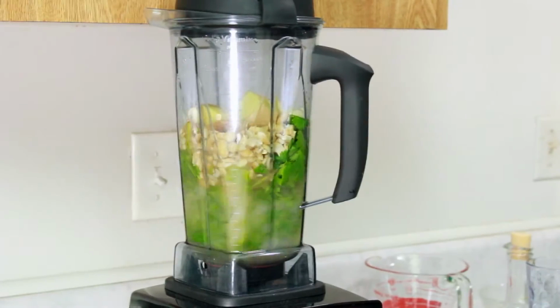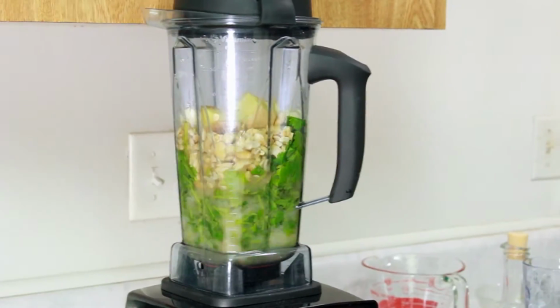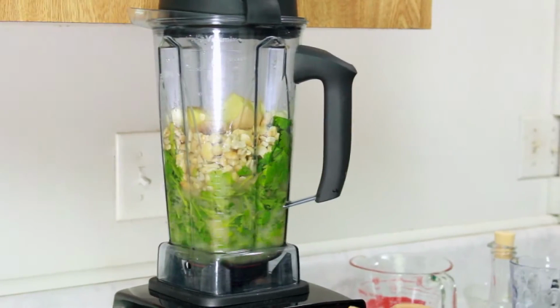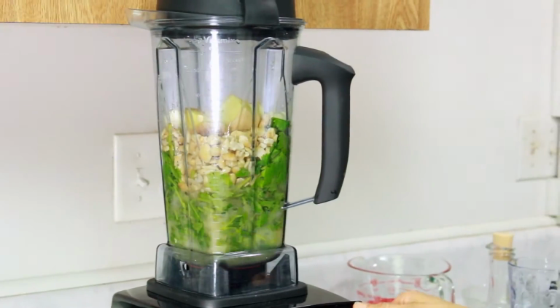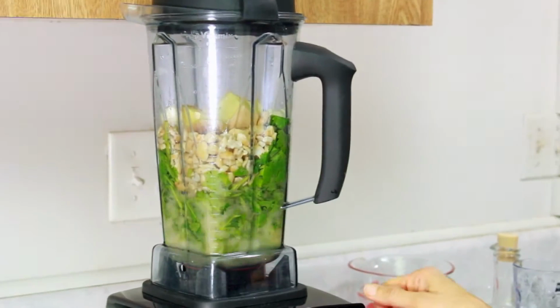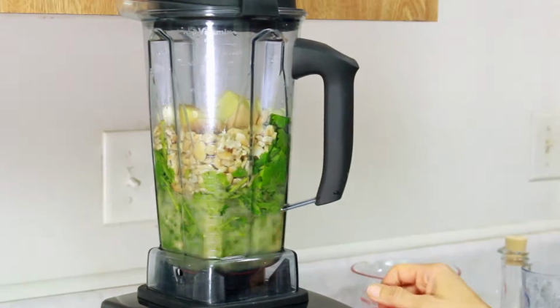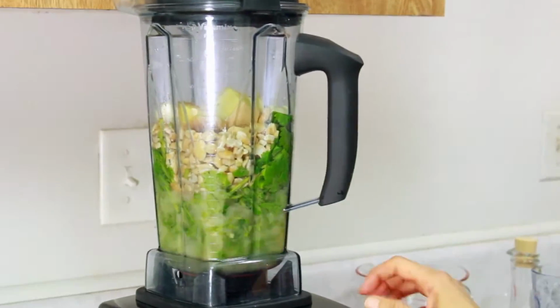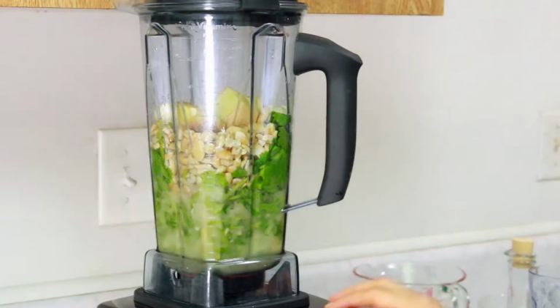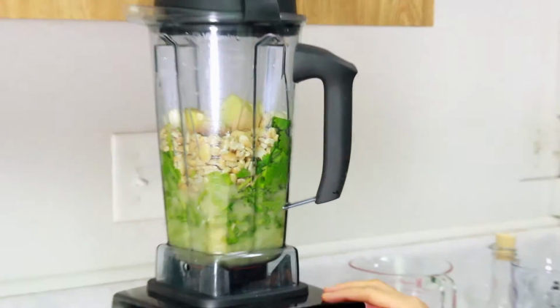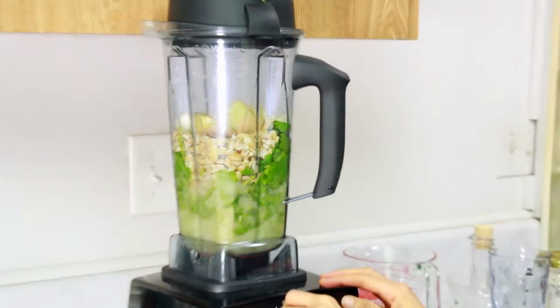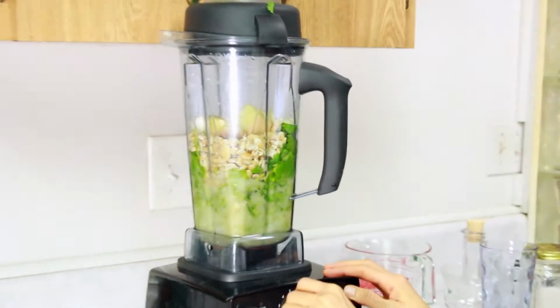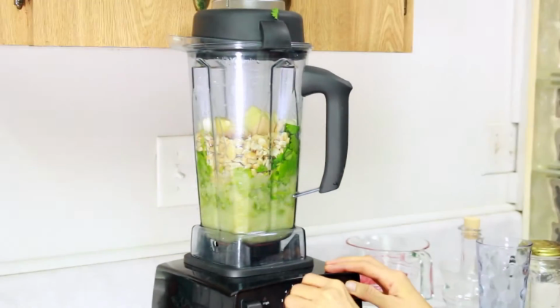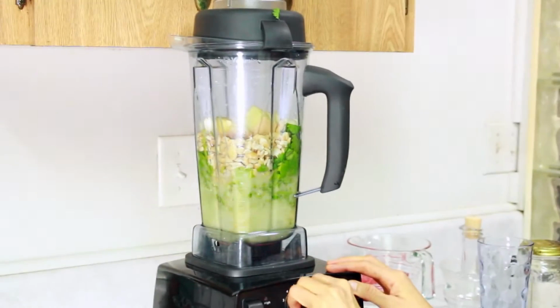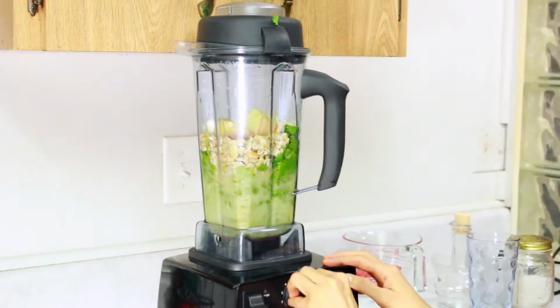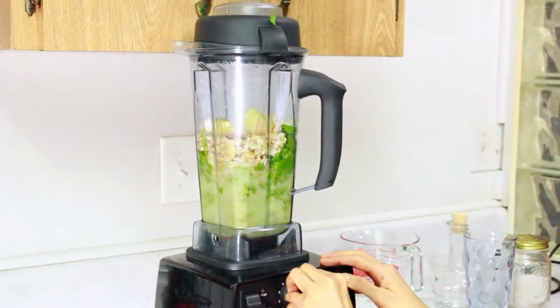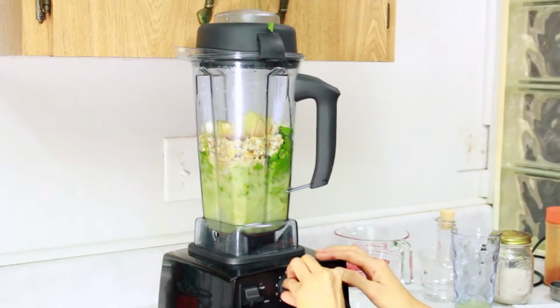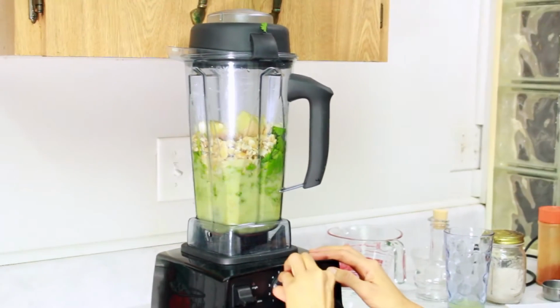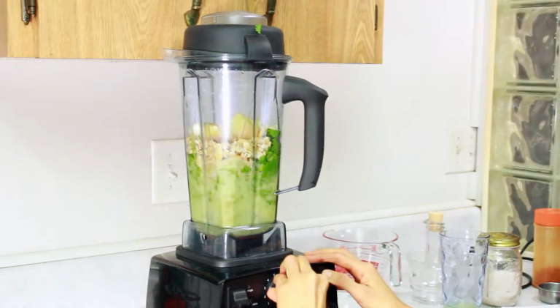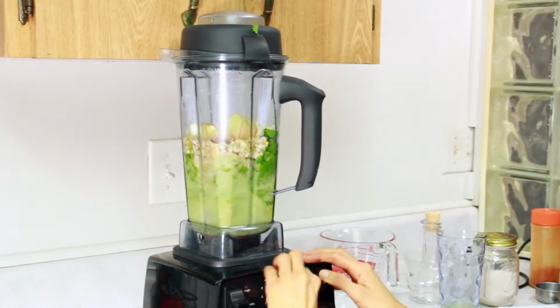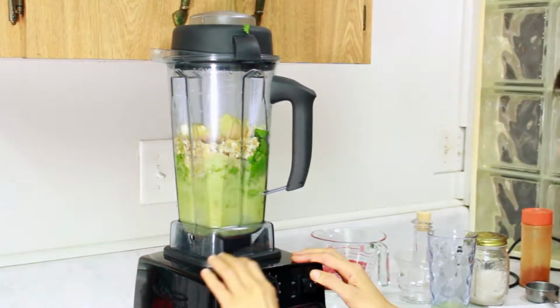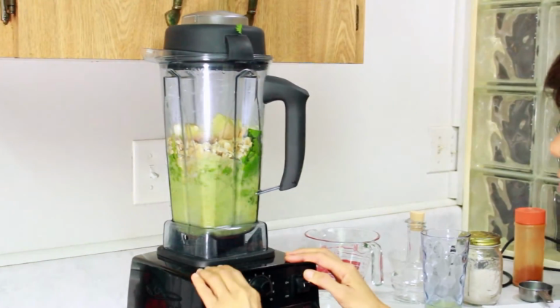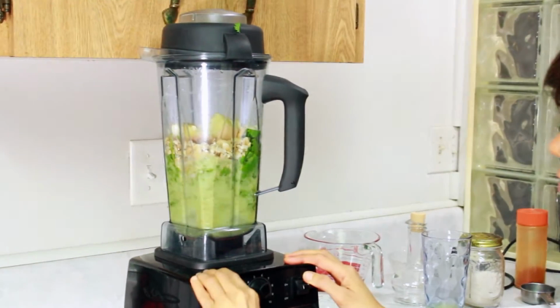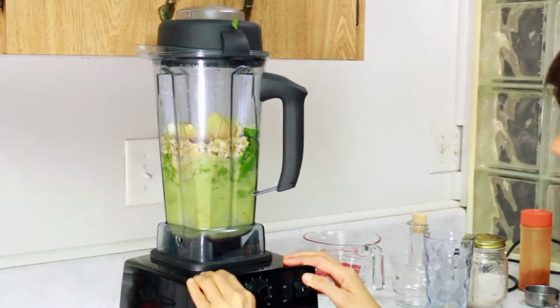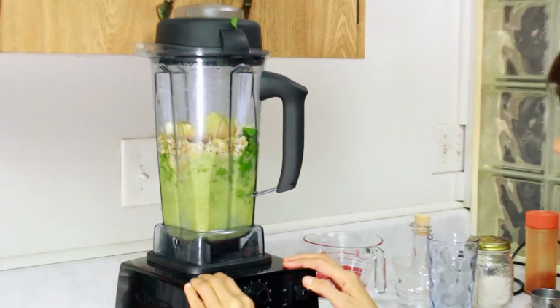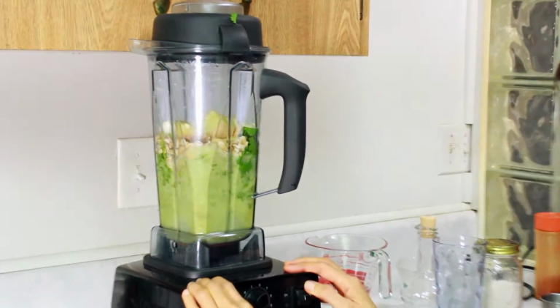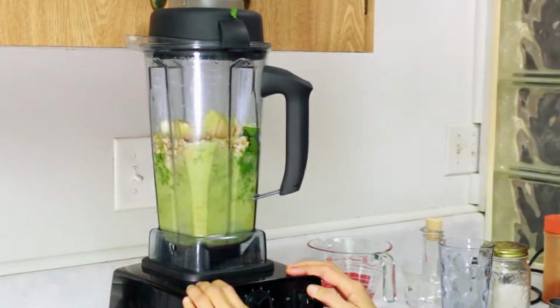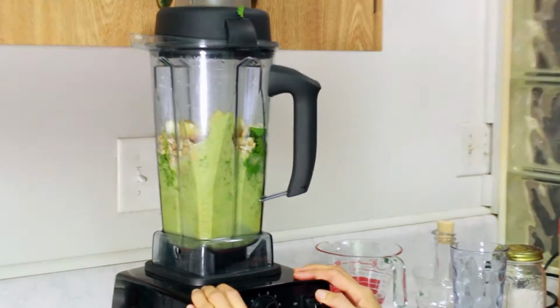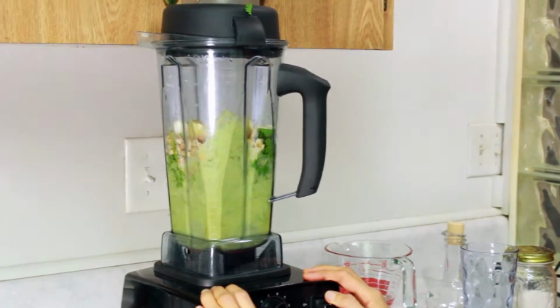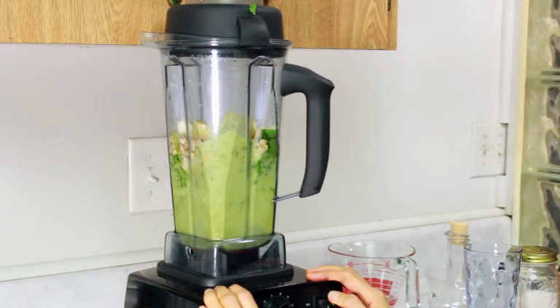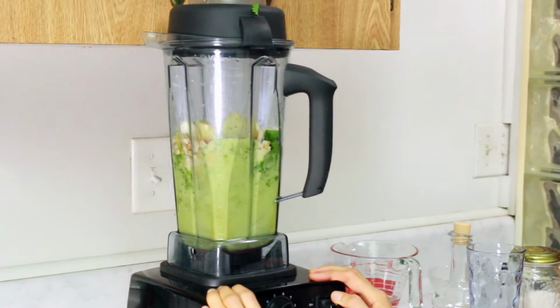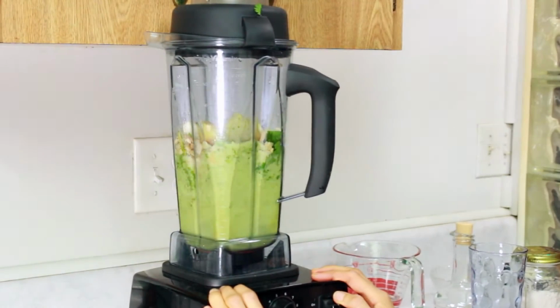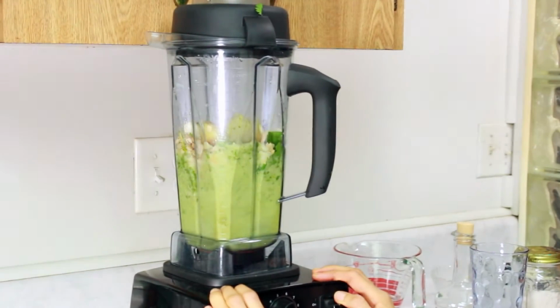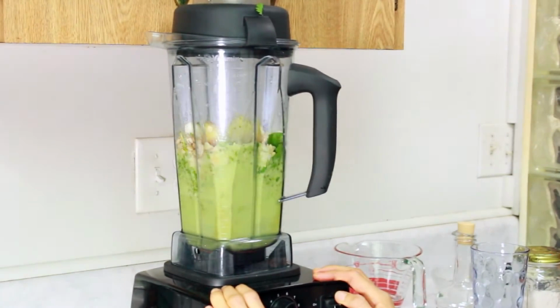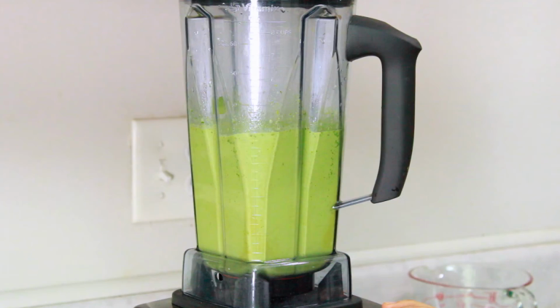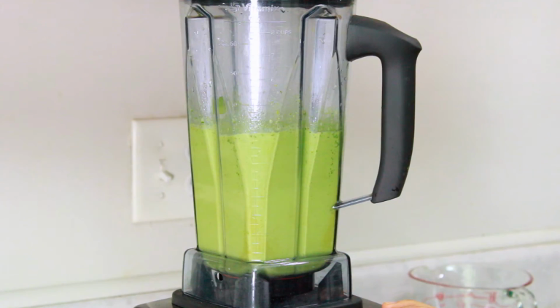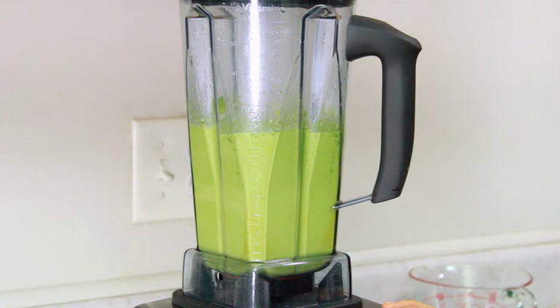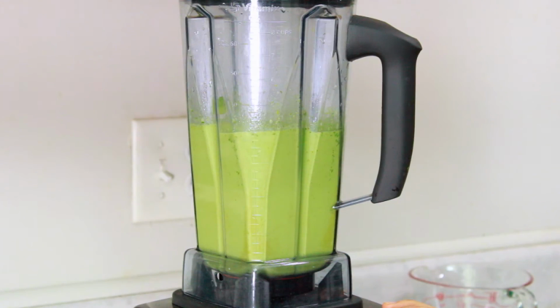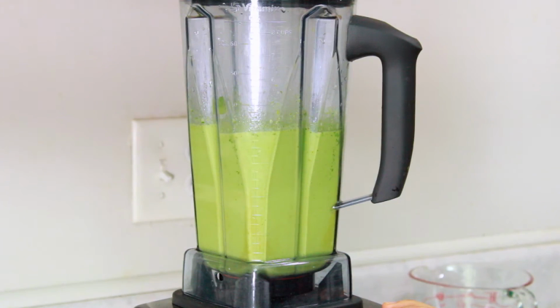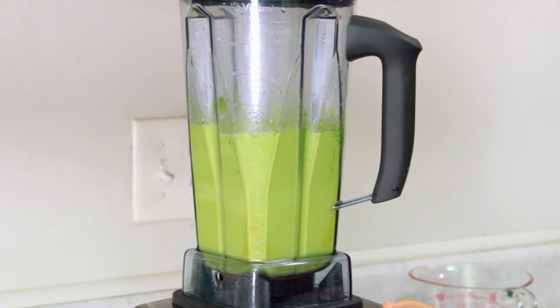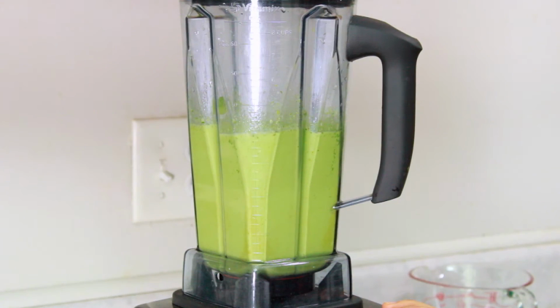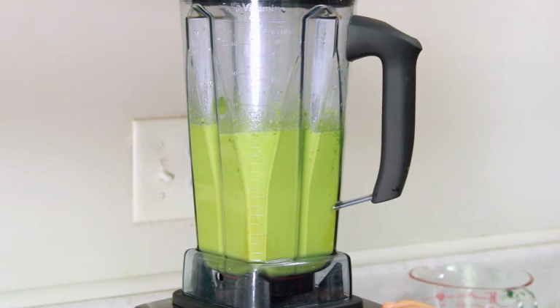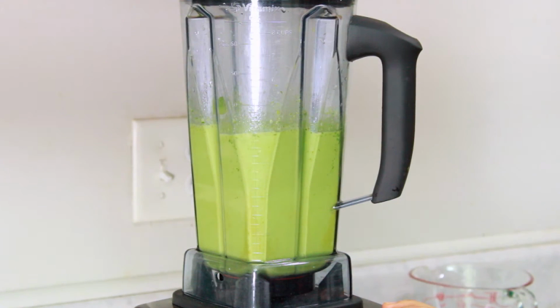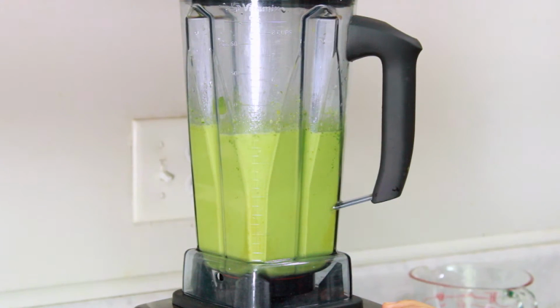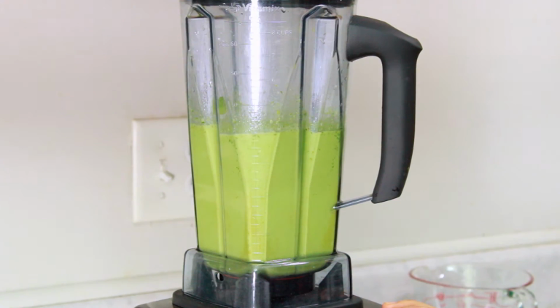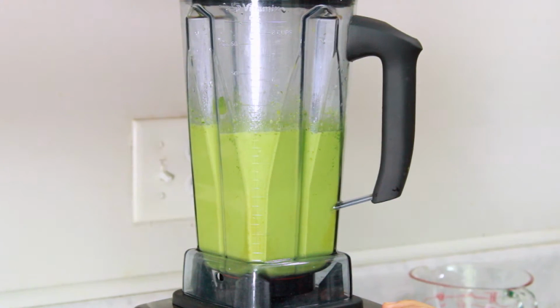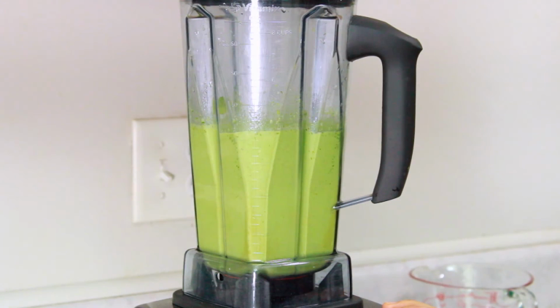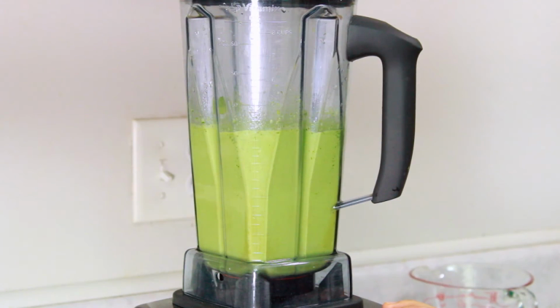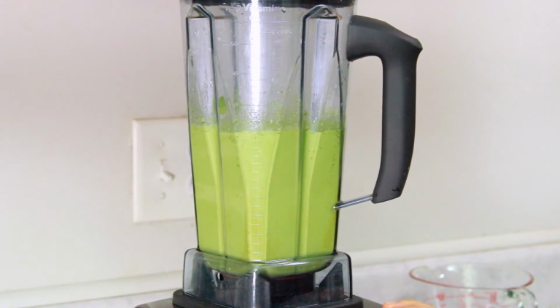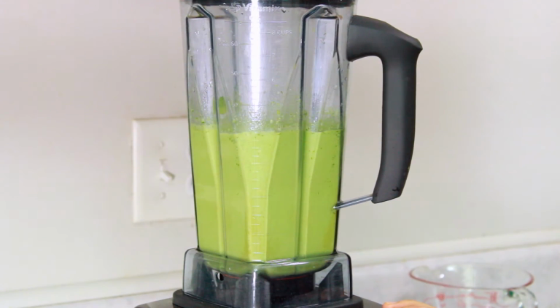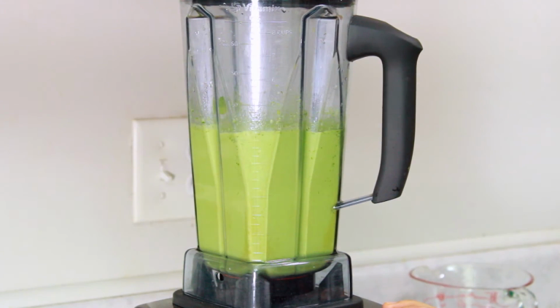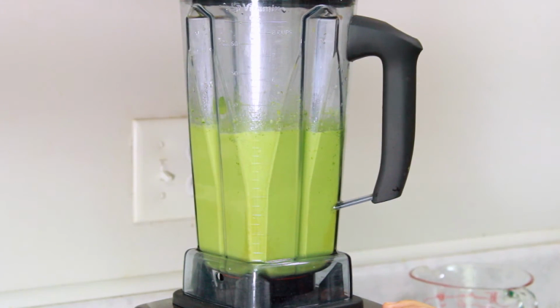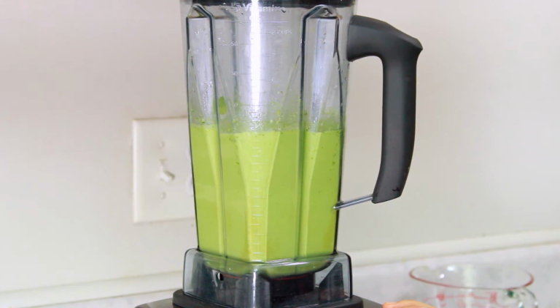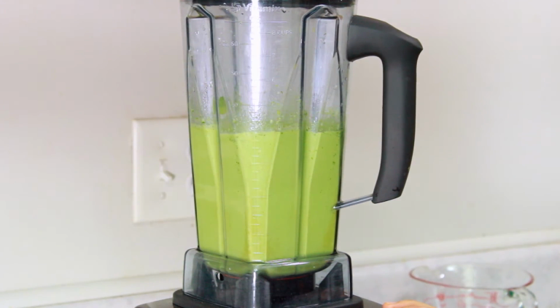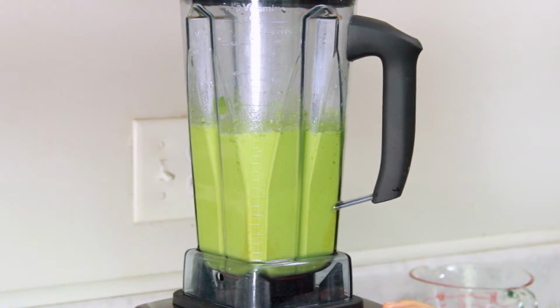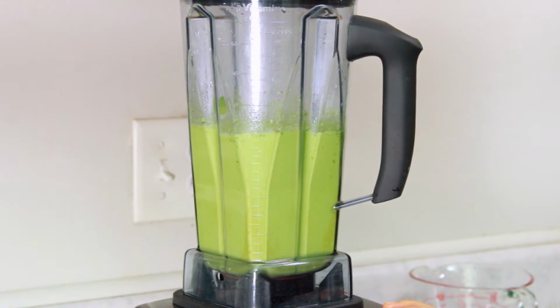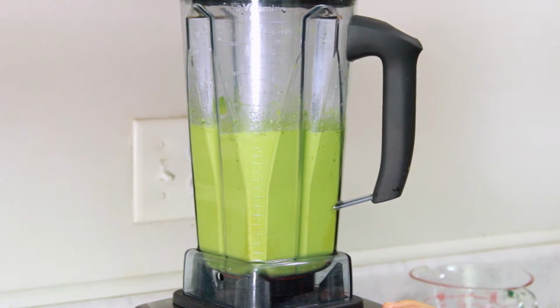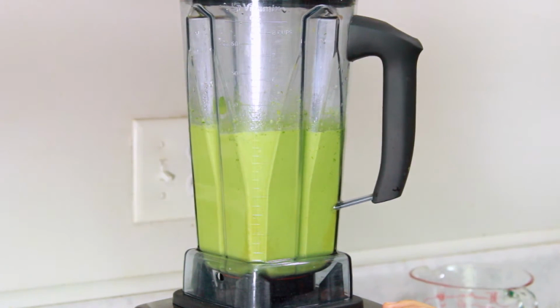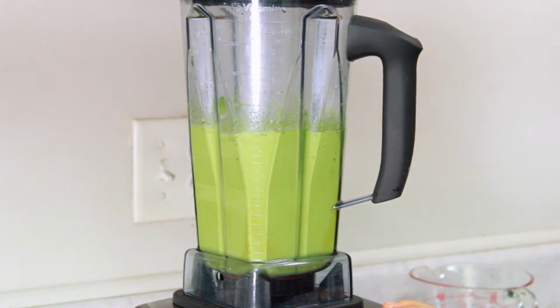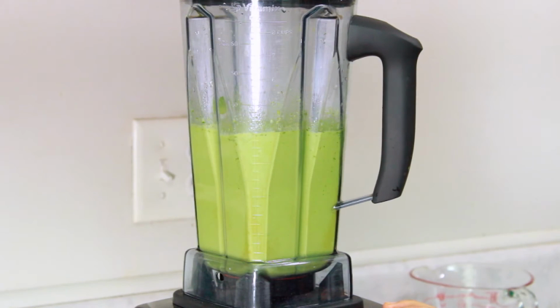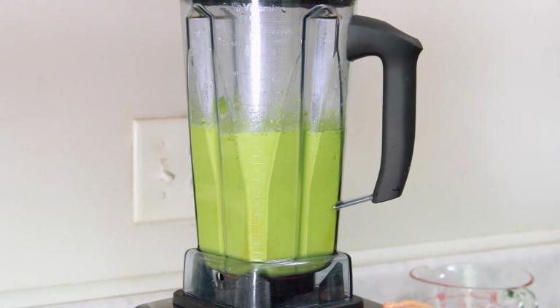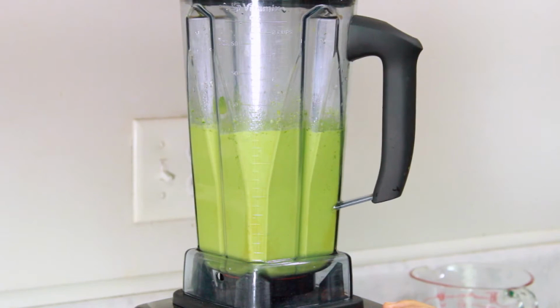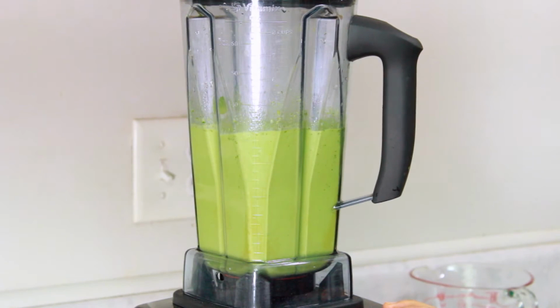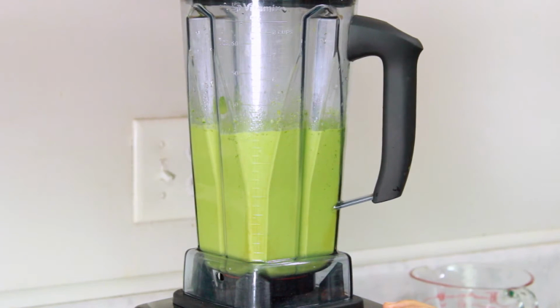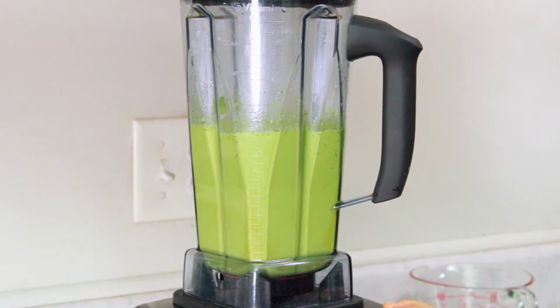Now we put everything in the blender and blend until it is very smooth and creamy, about a minute.